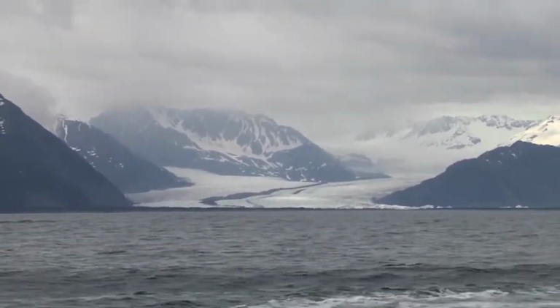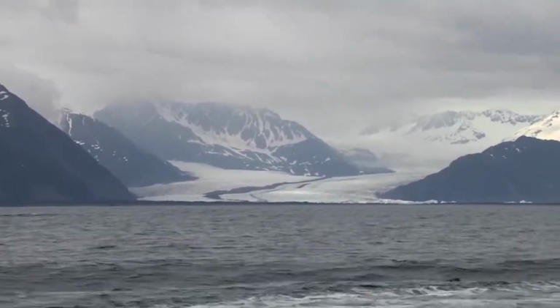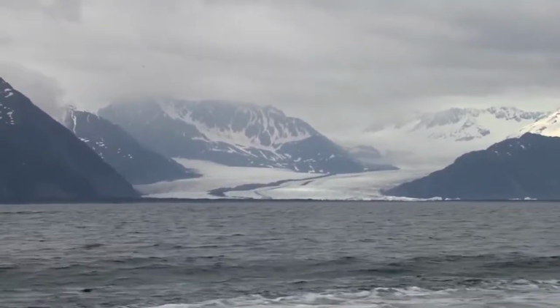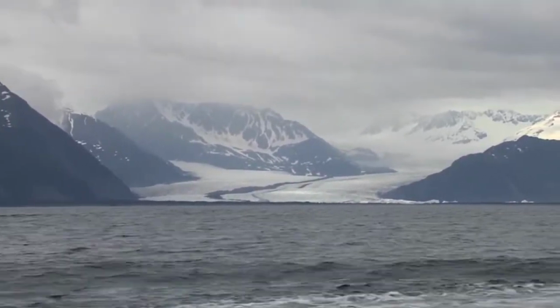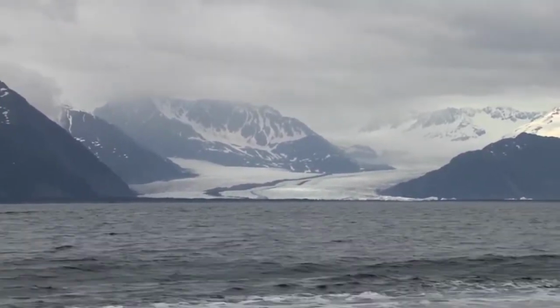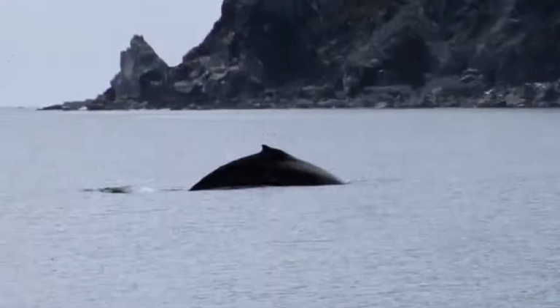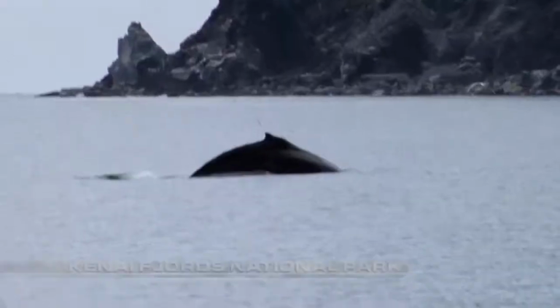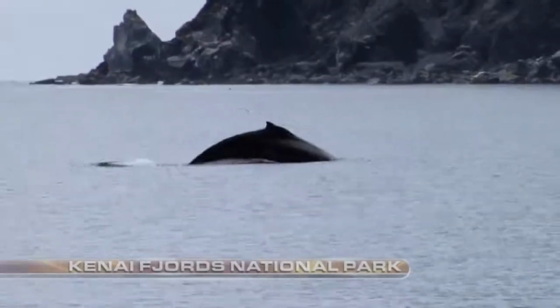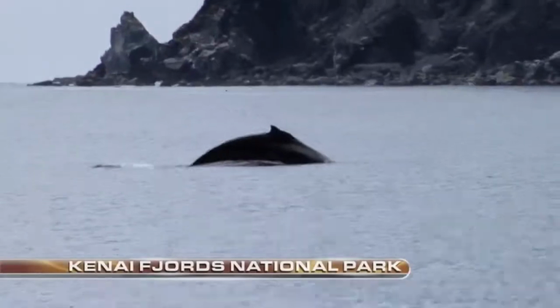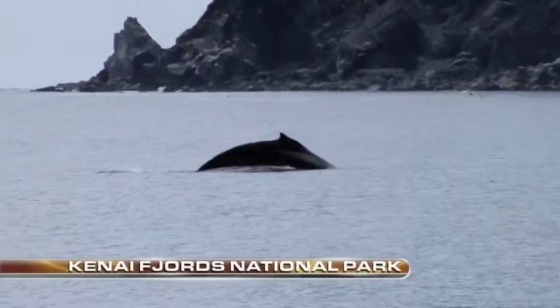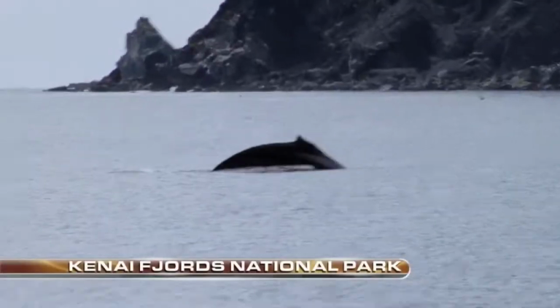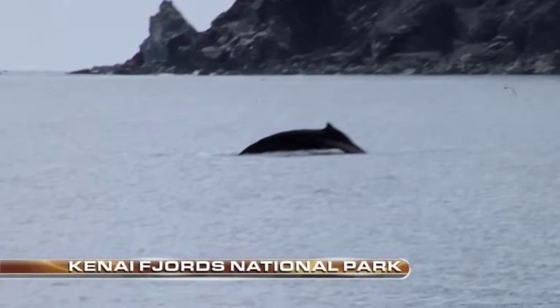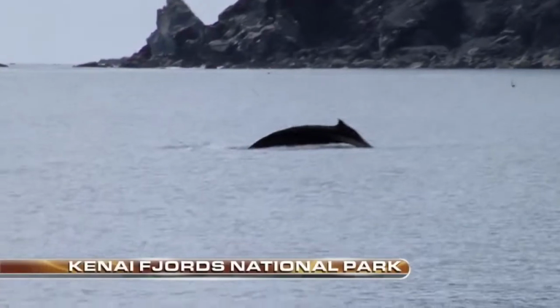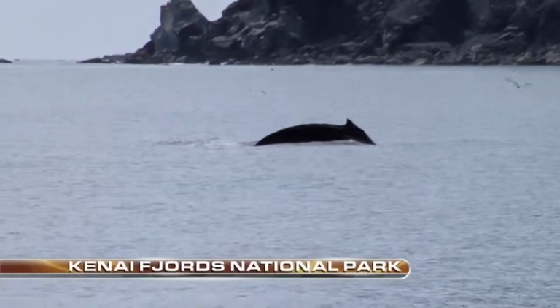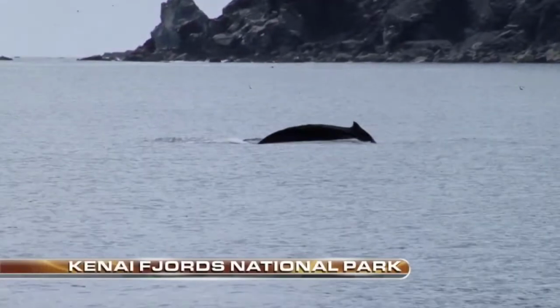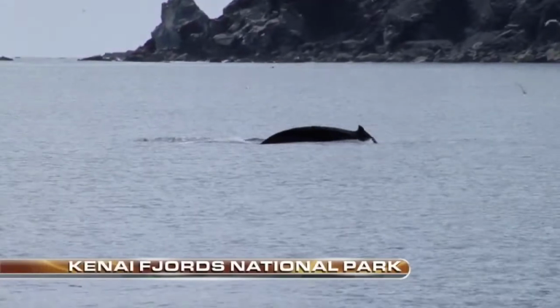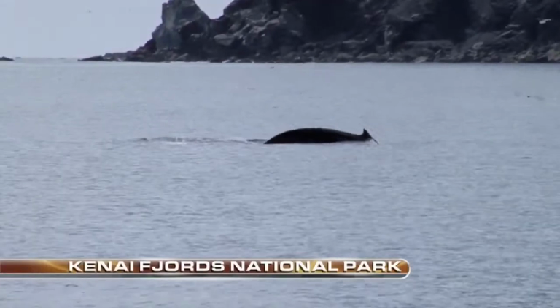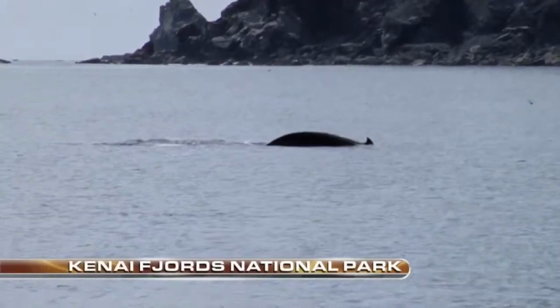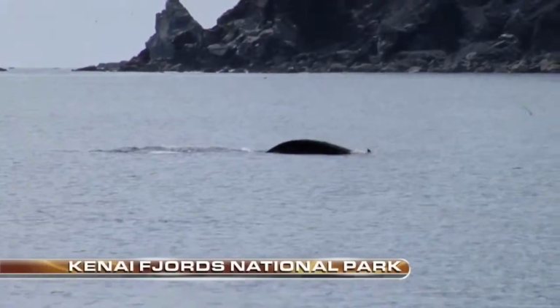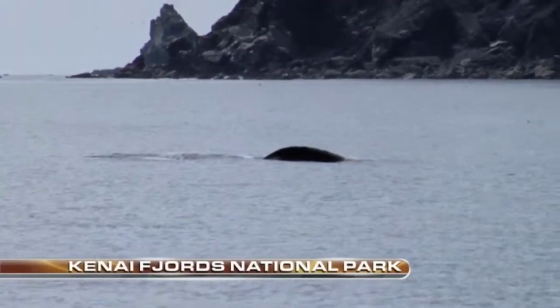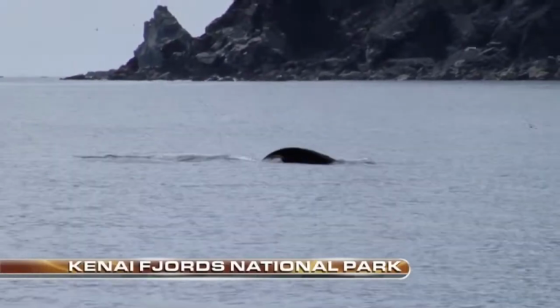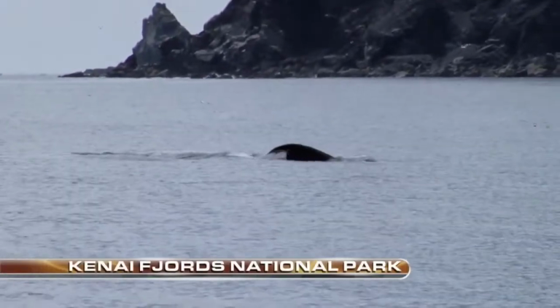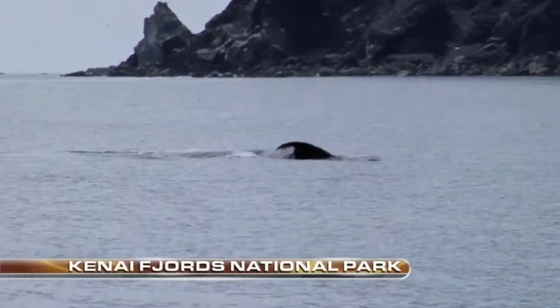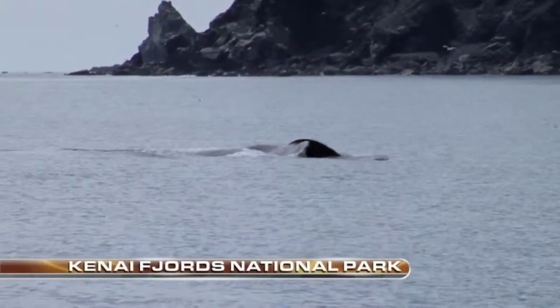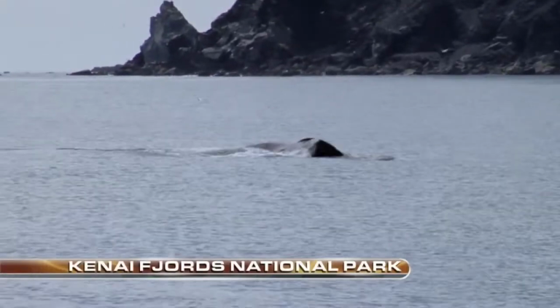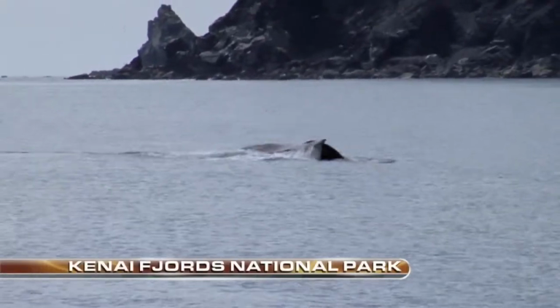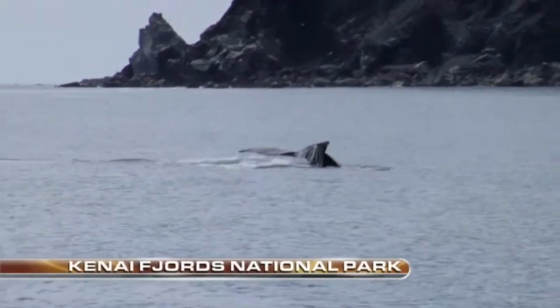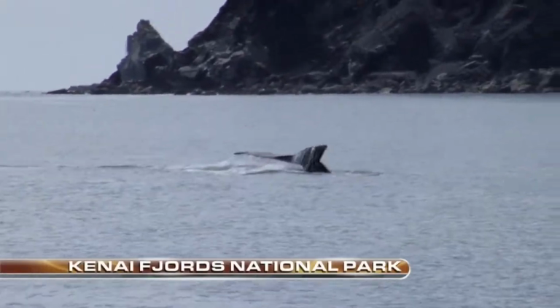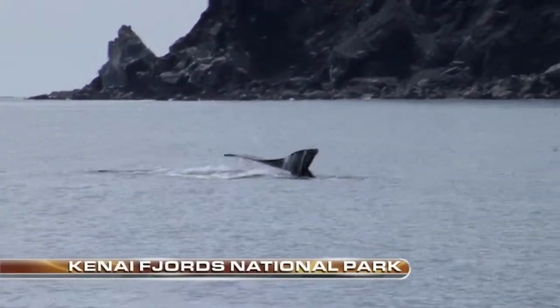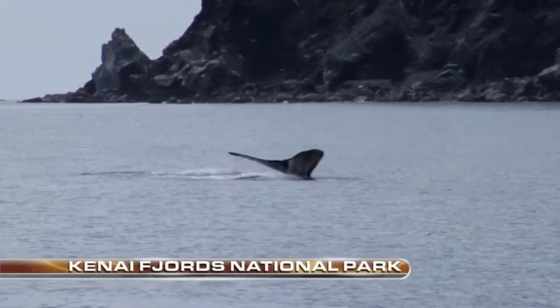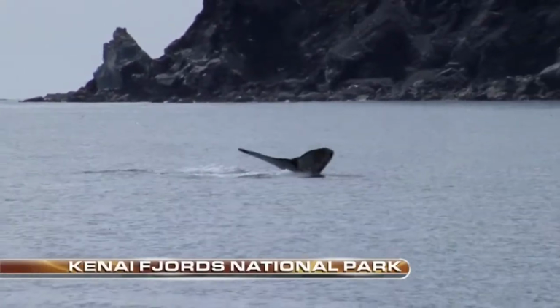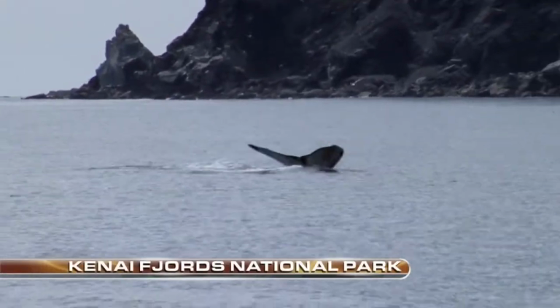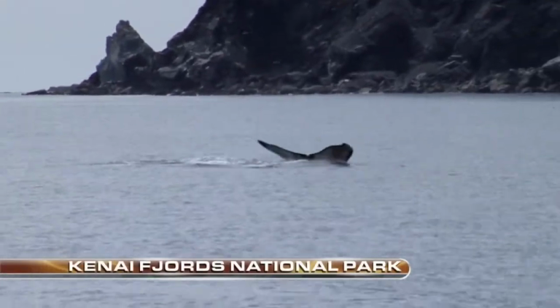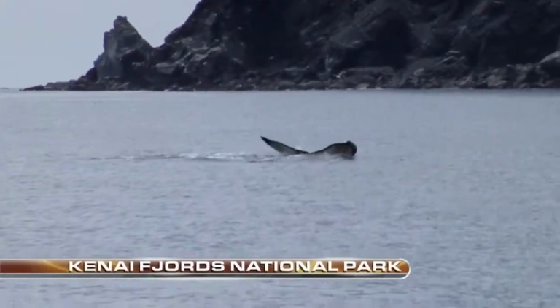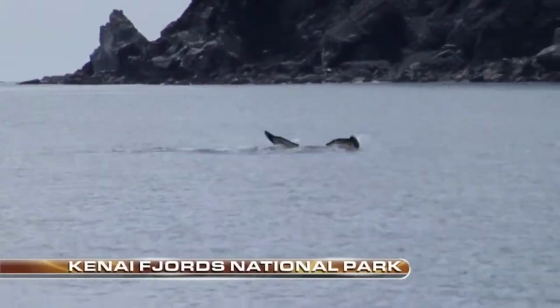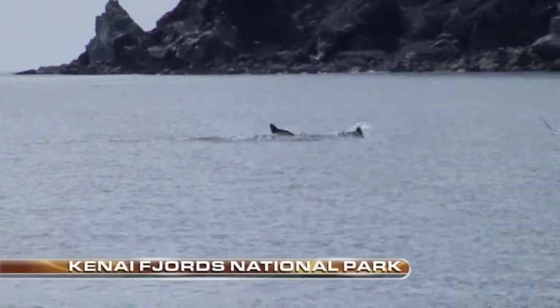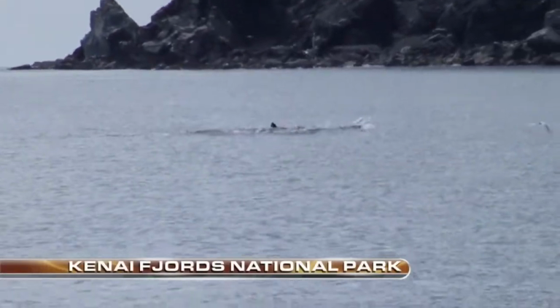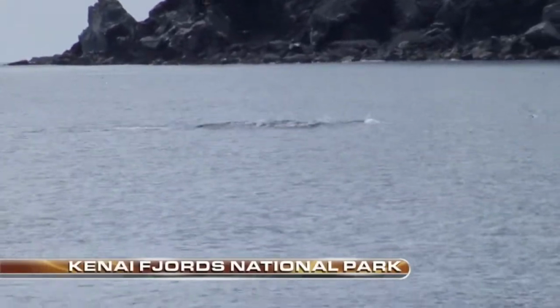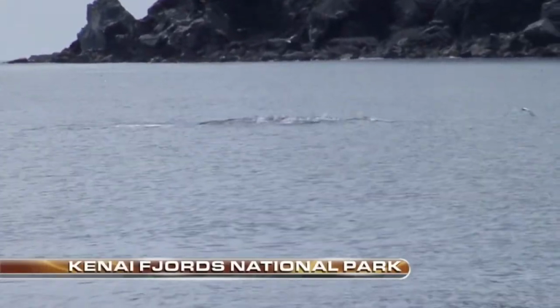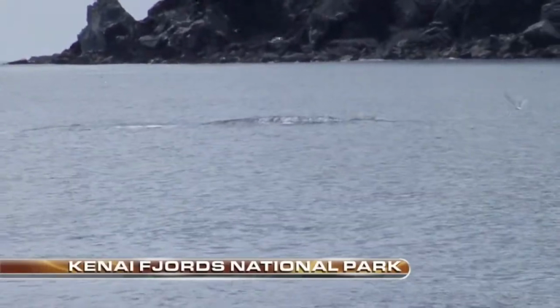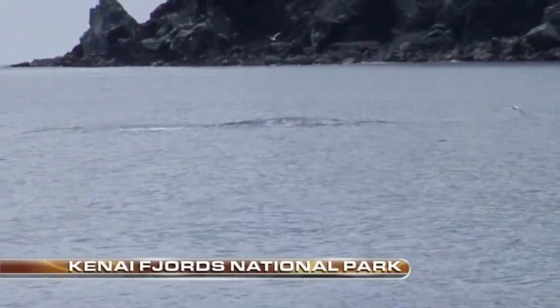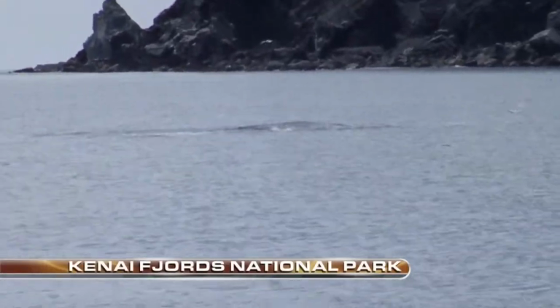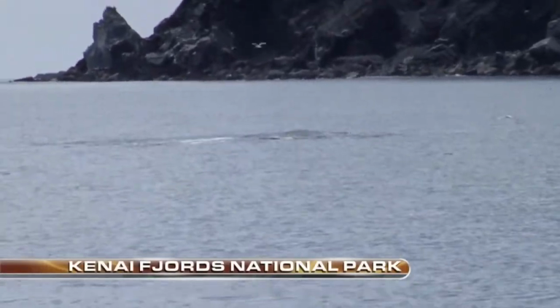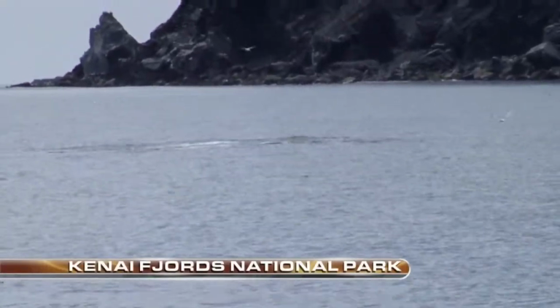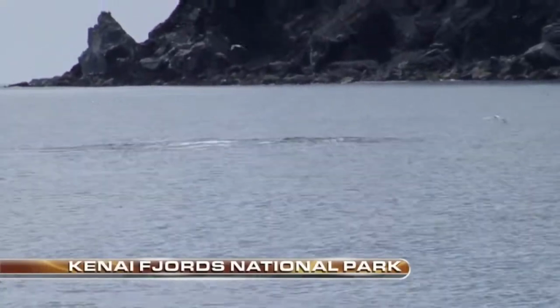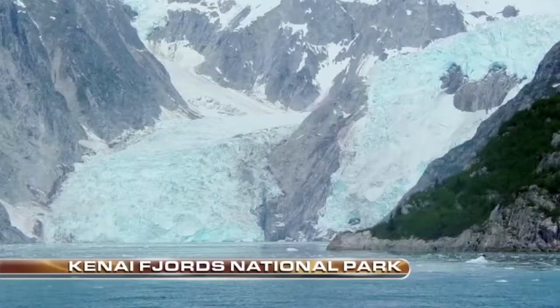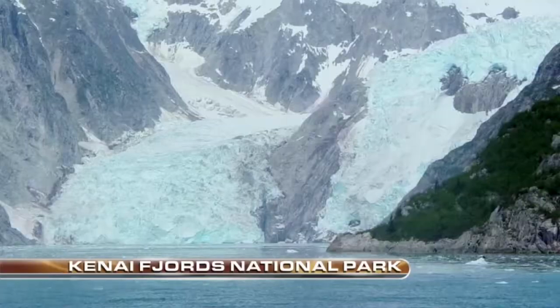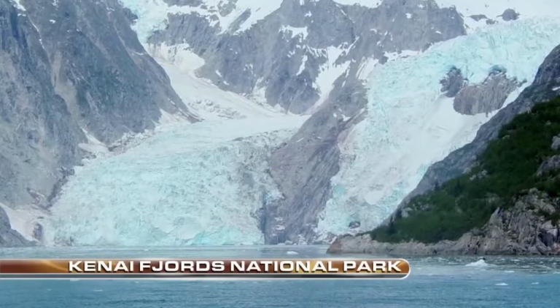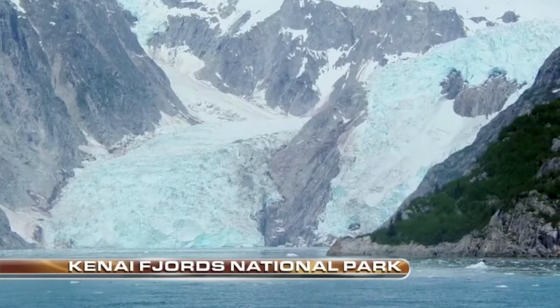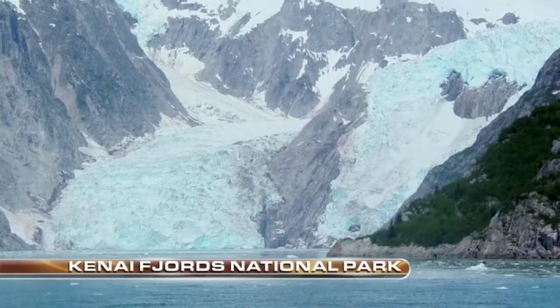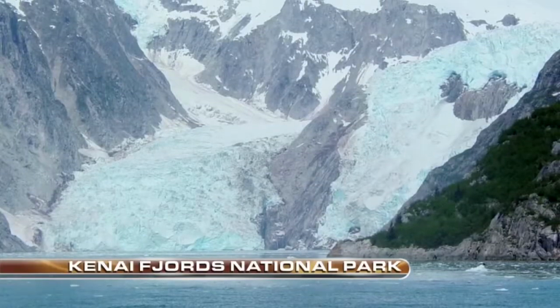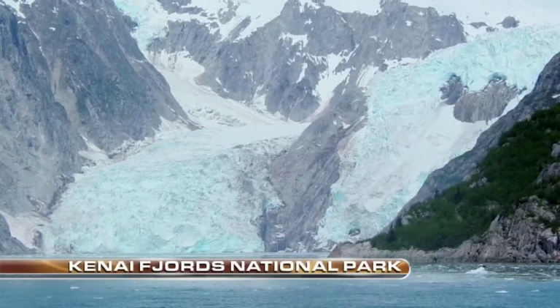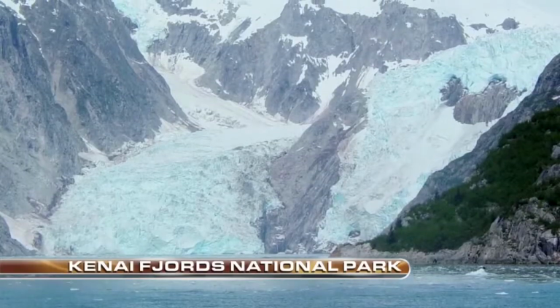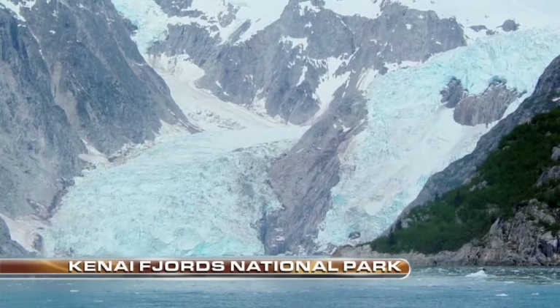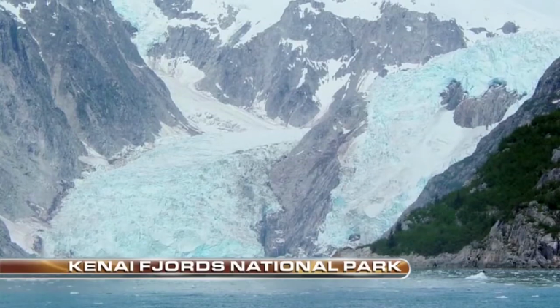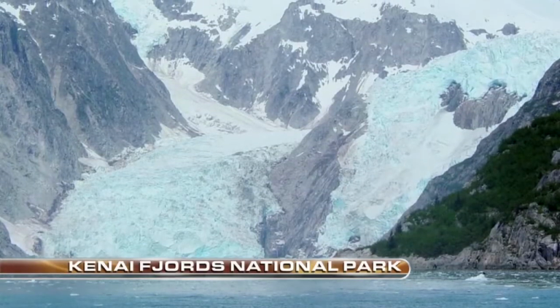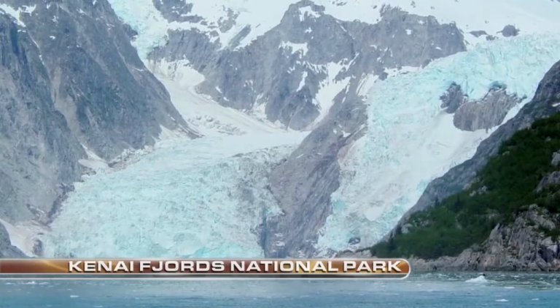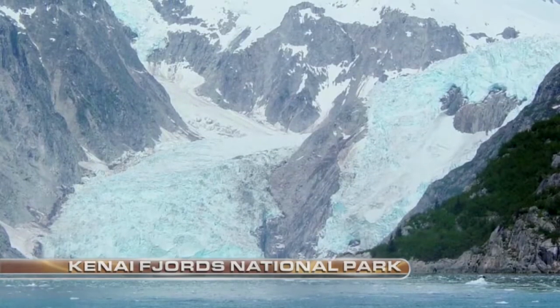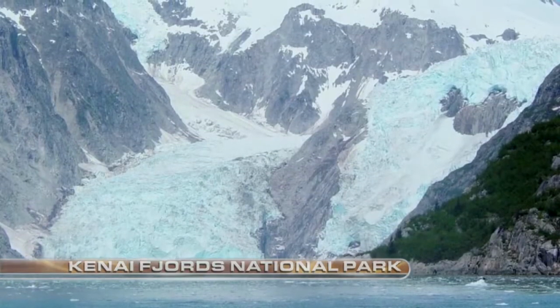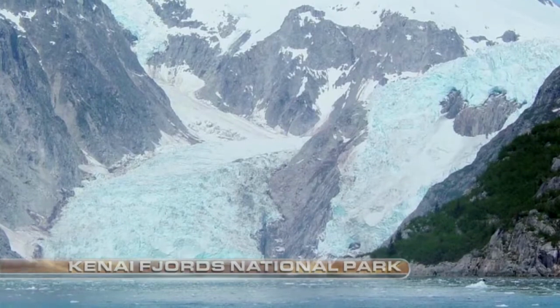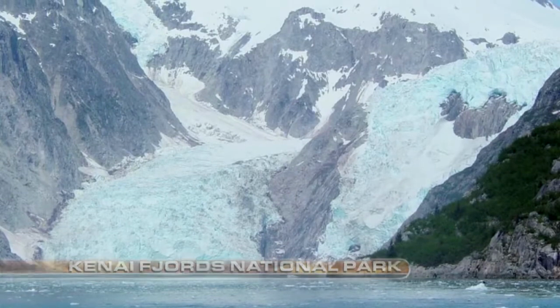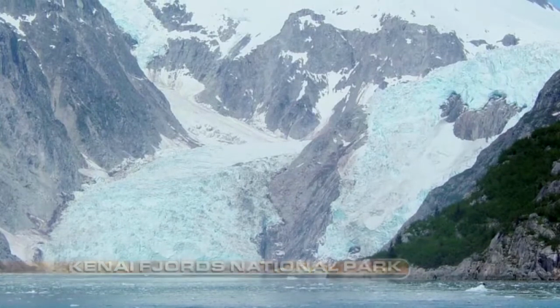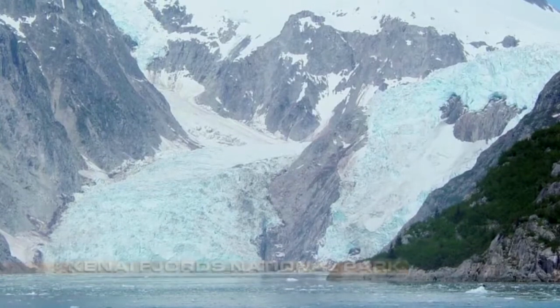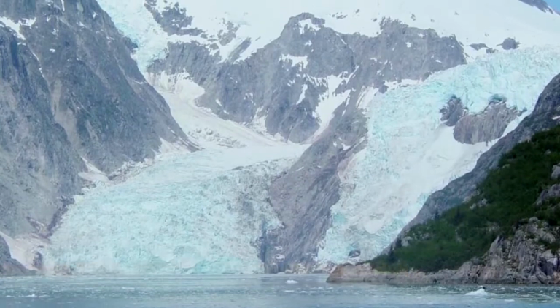Just south and west of Seward is Kenai Fjords National Park, accessible easily by boat from Seward. See humpbacks, orcas, dolphins, and amazing tidewater glaciers.